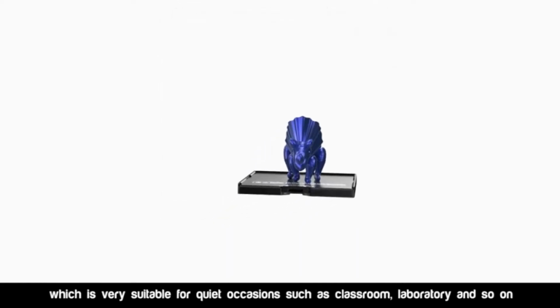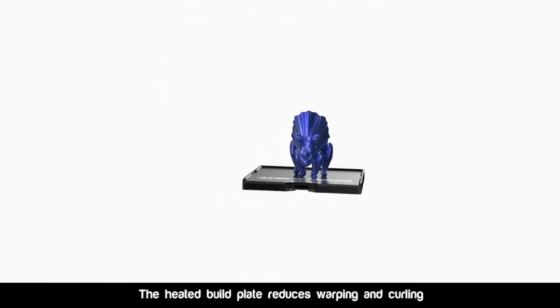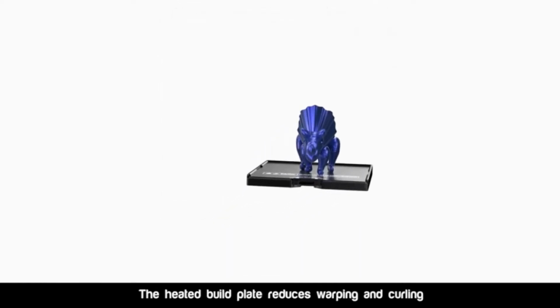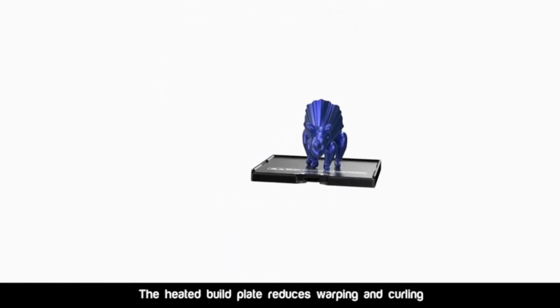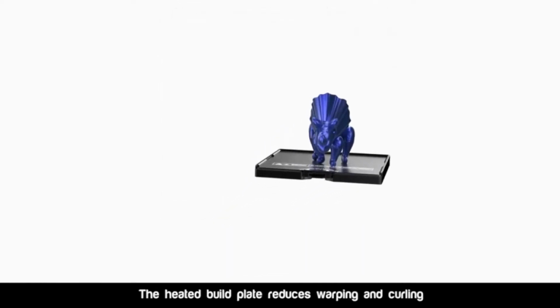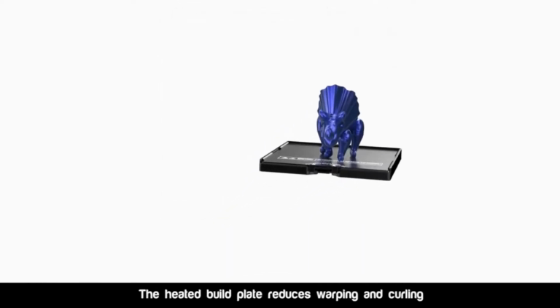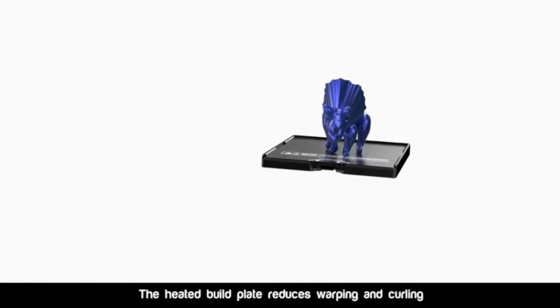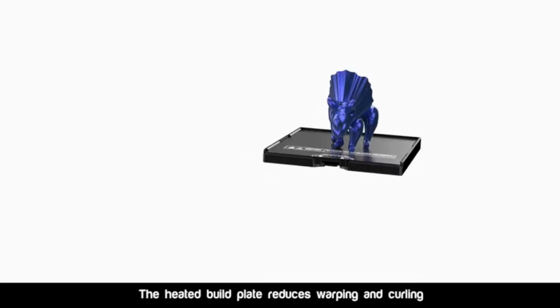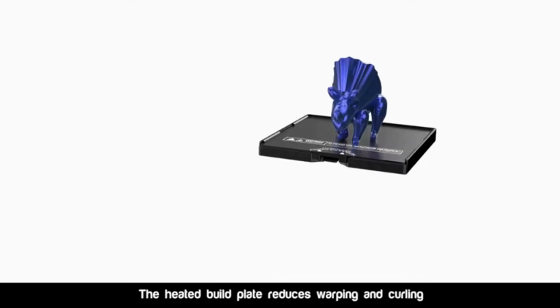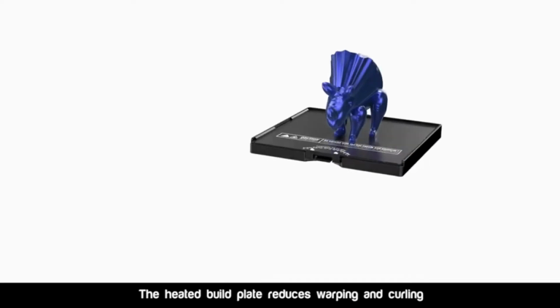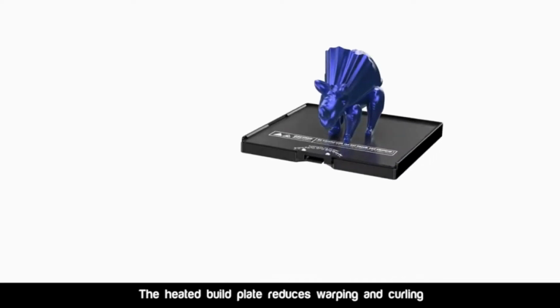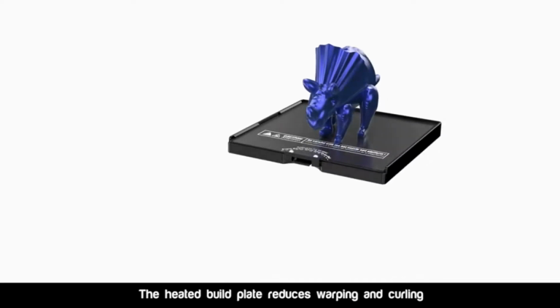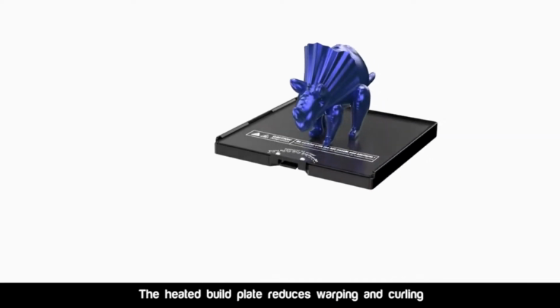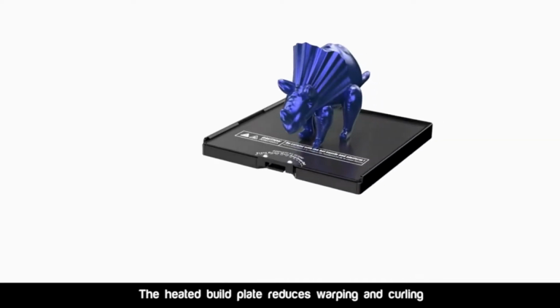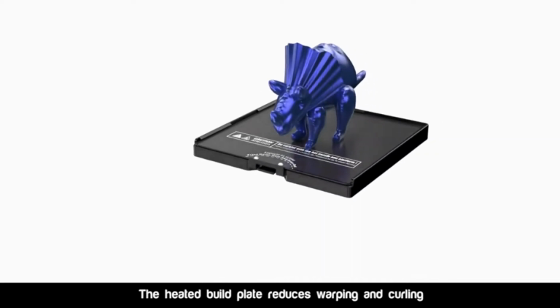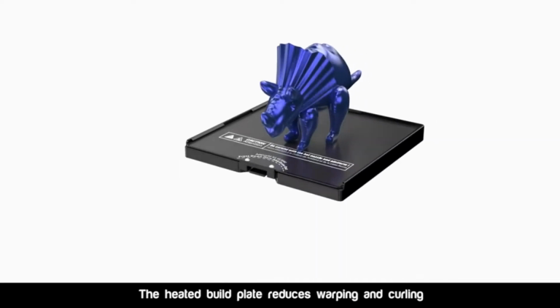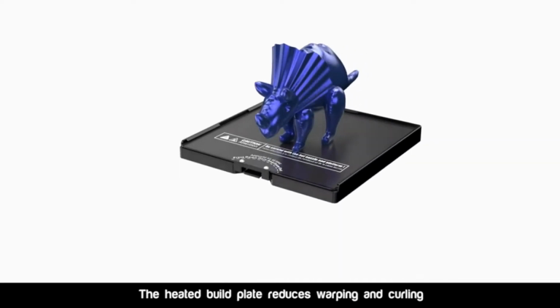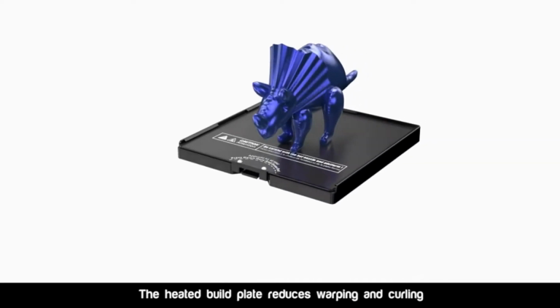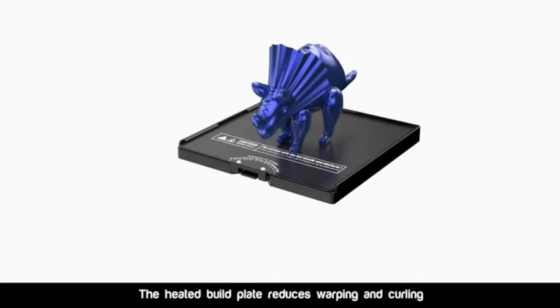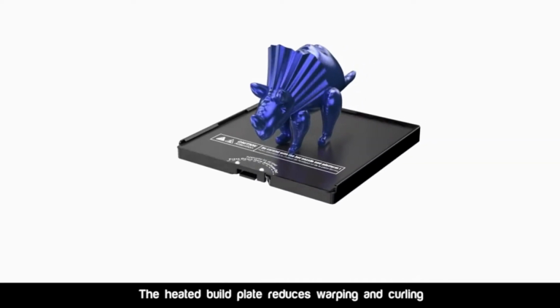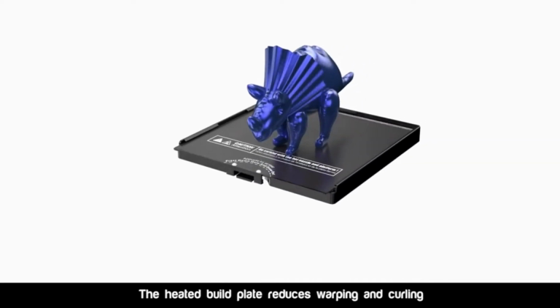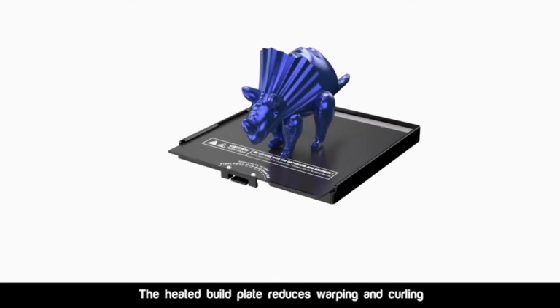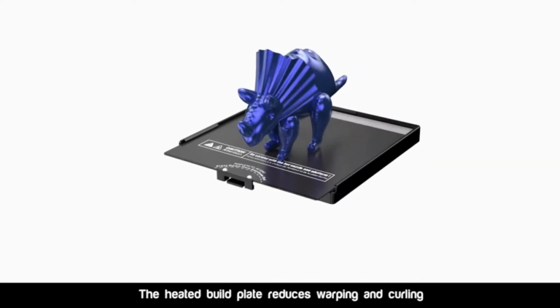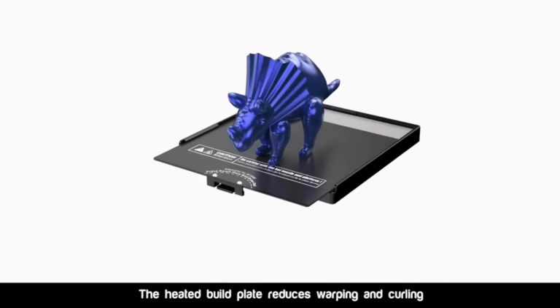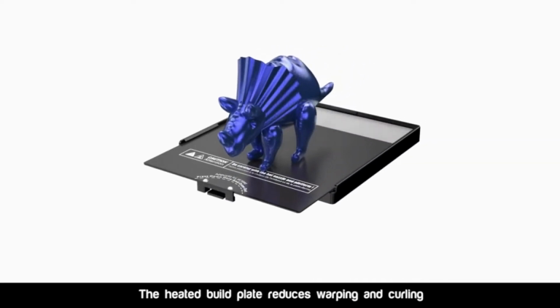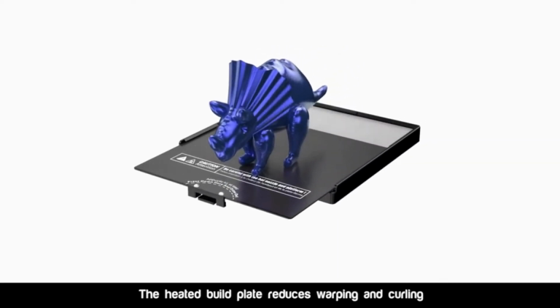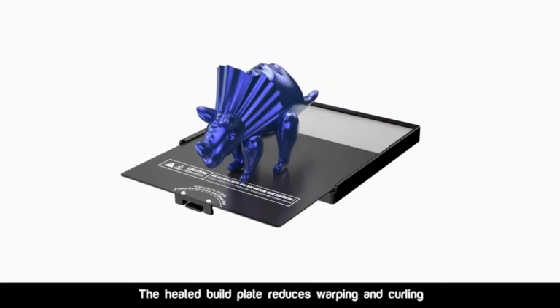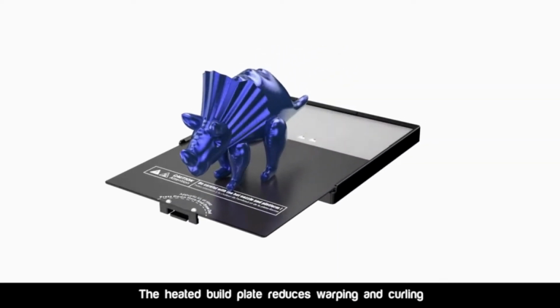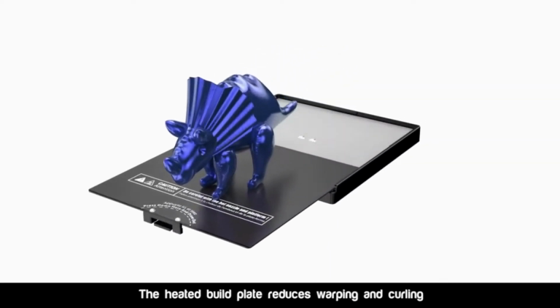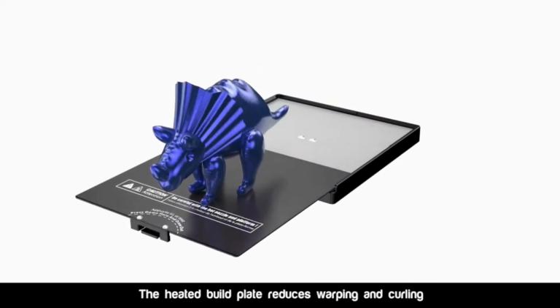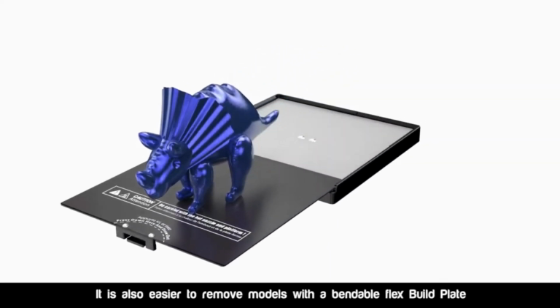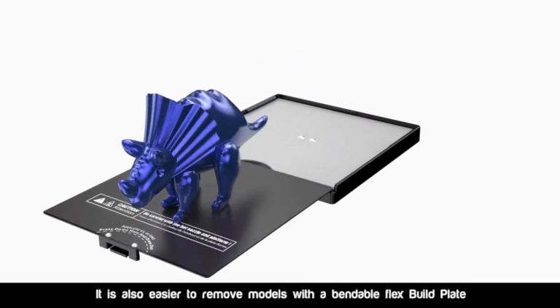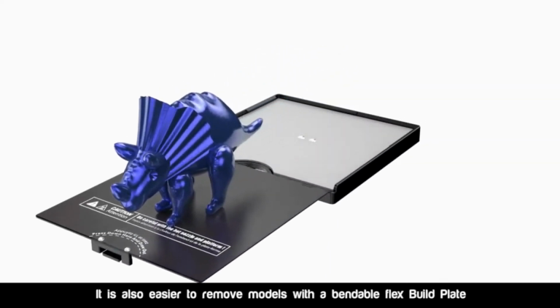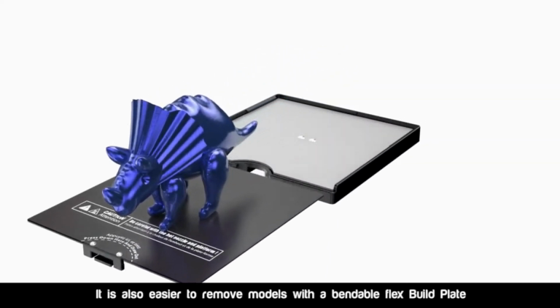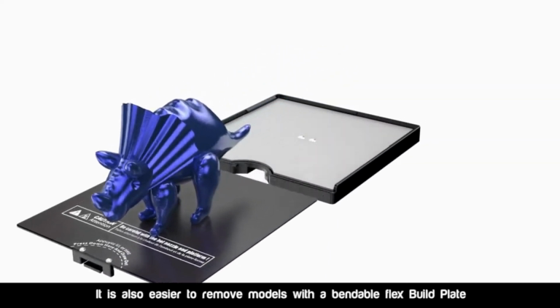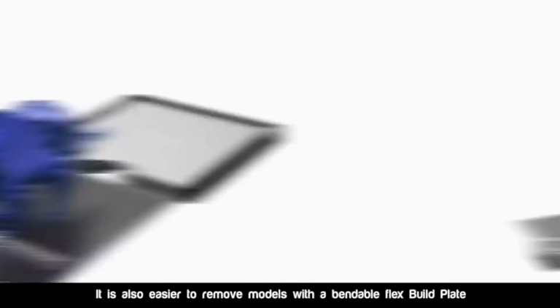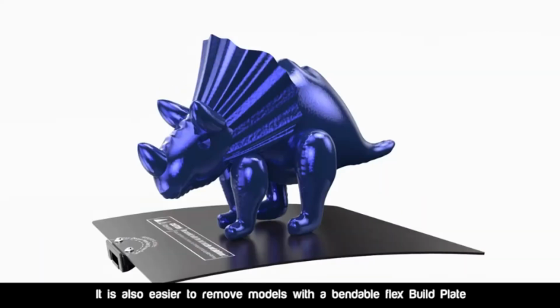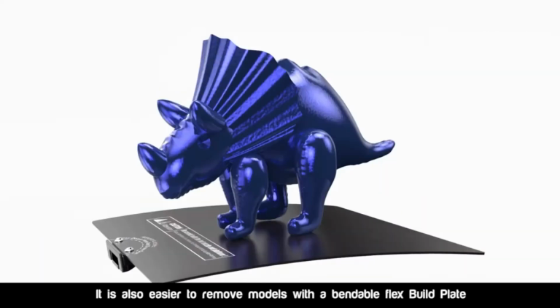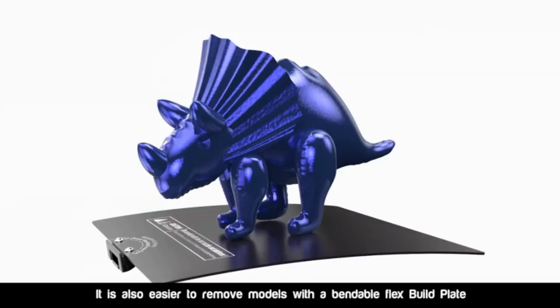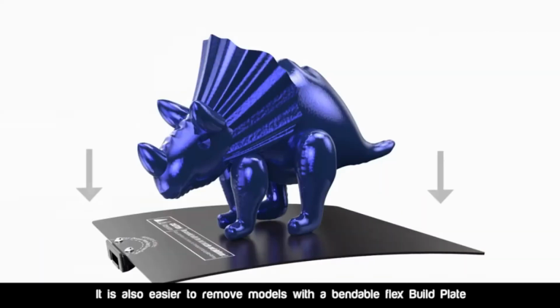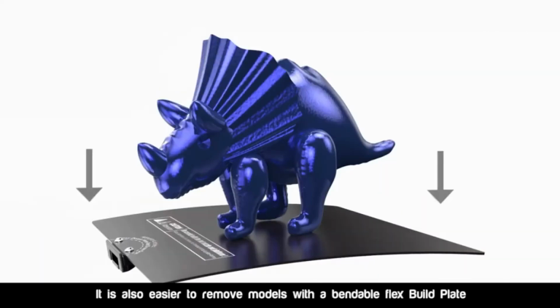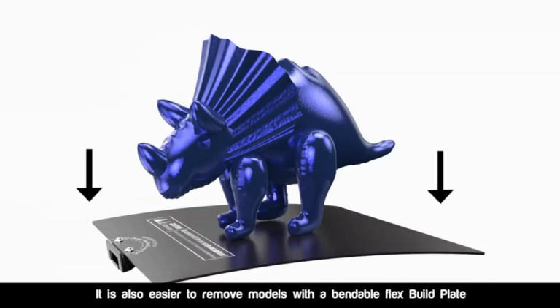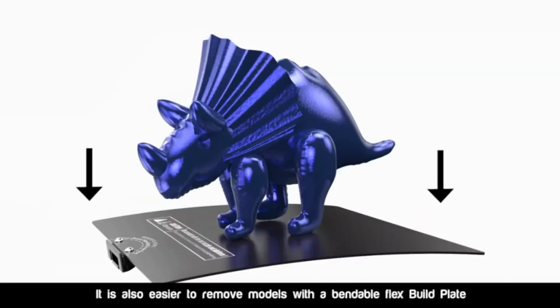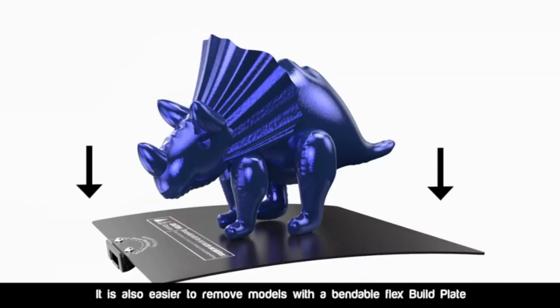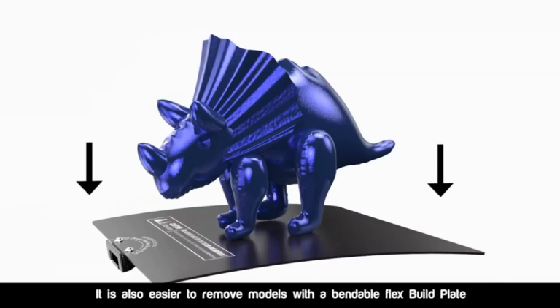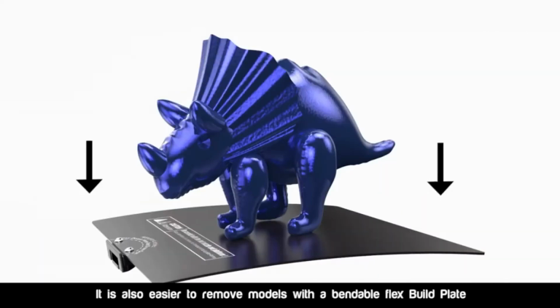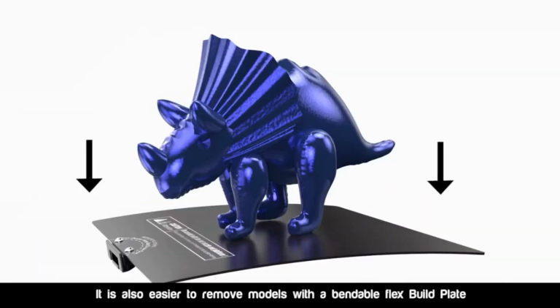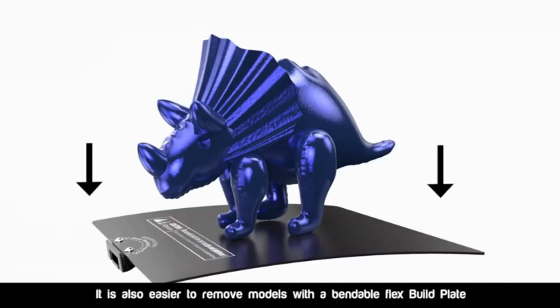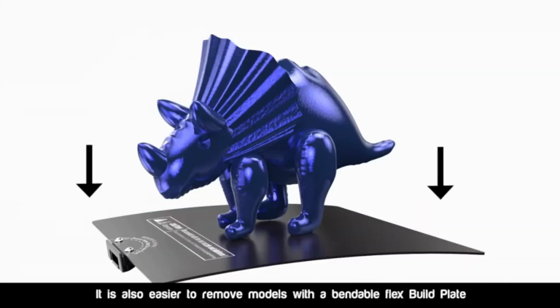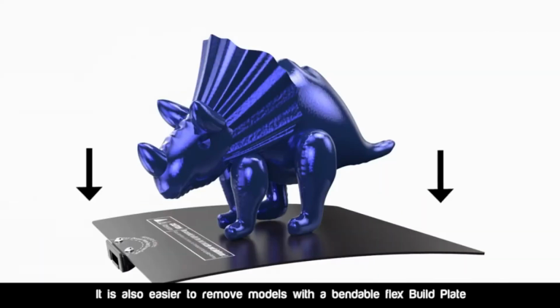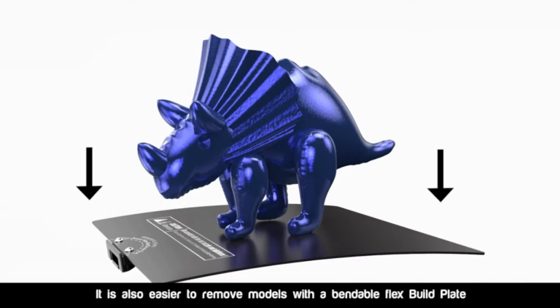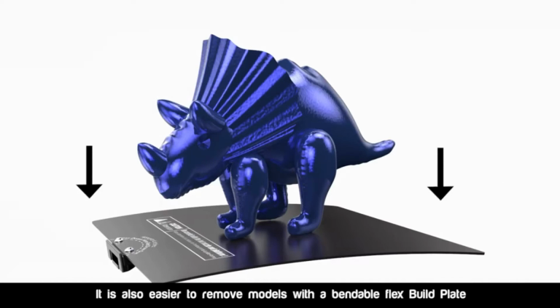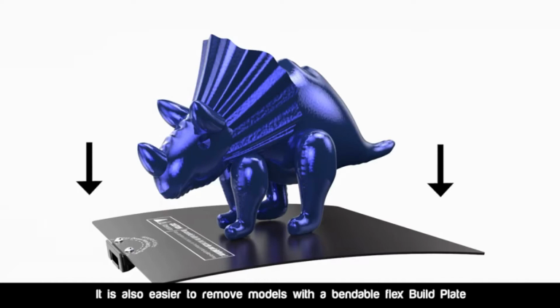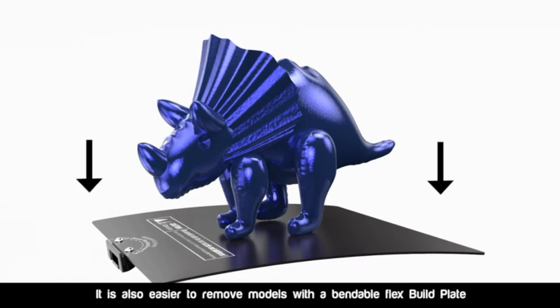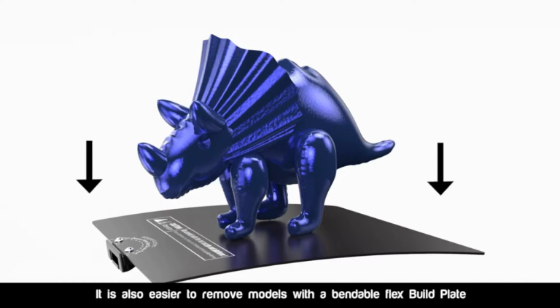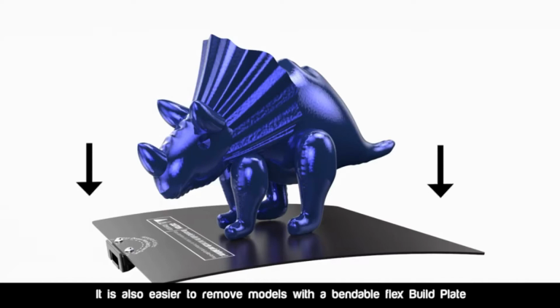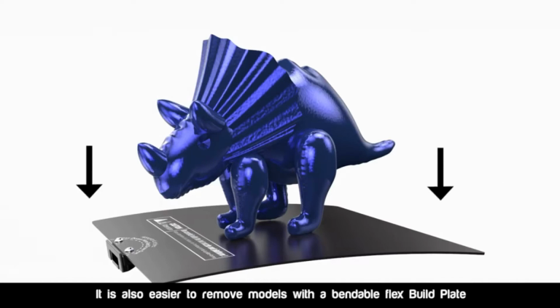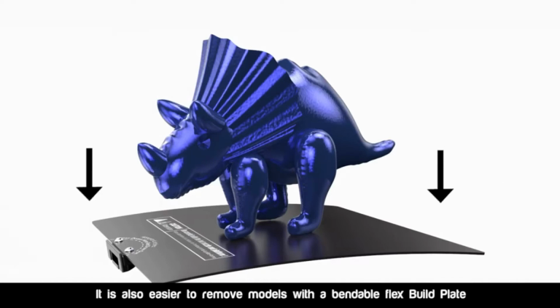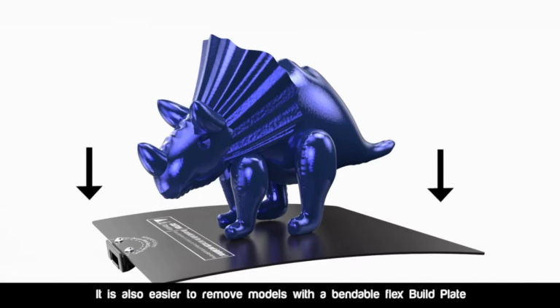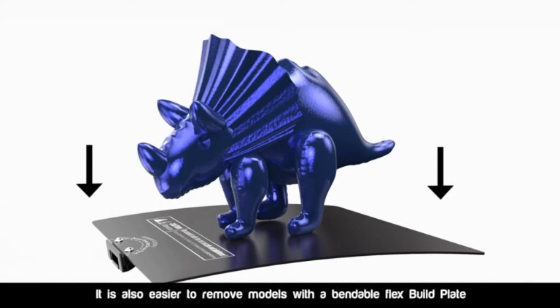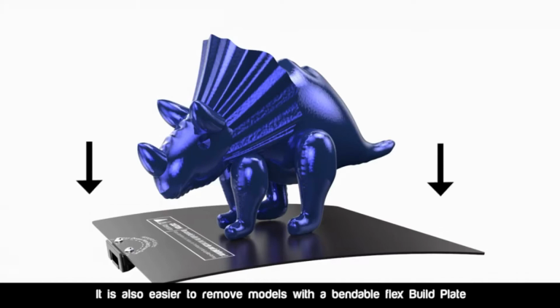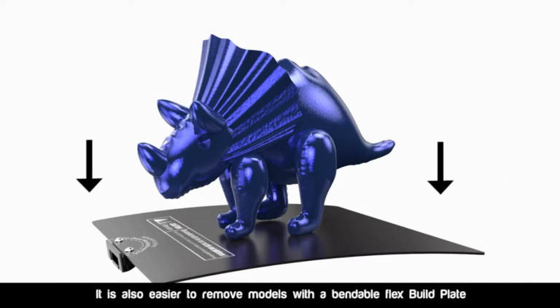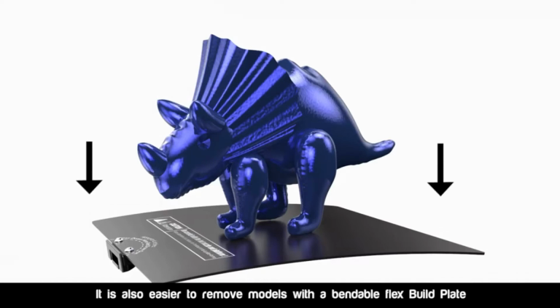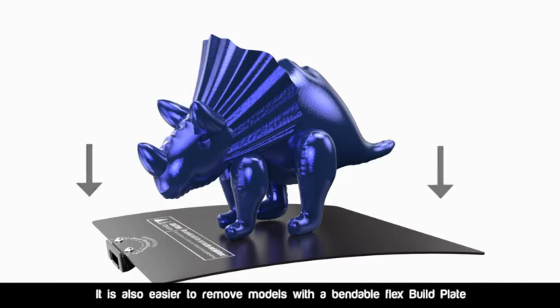The heated build plate reduces warping and curling. It is also easier to remove models with a bendable flex build plate.